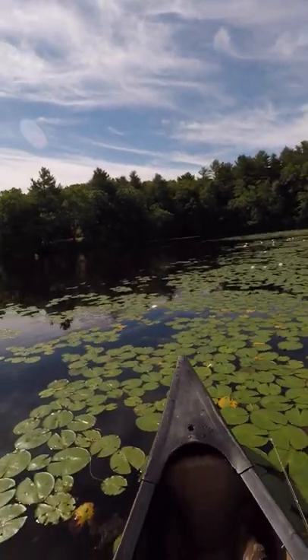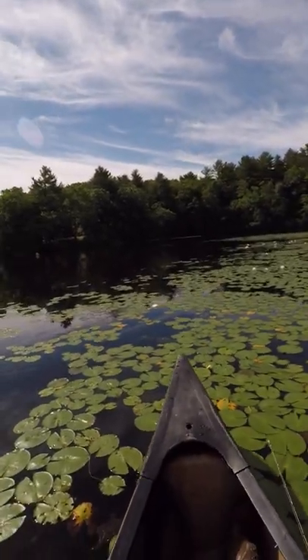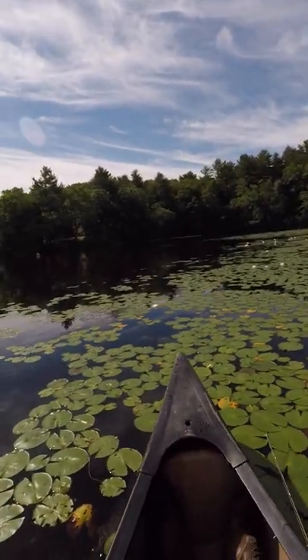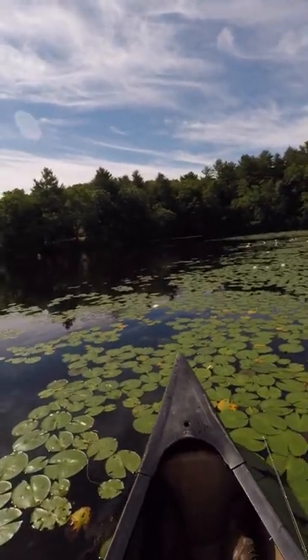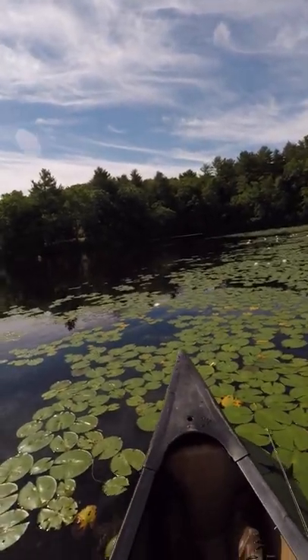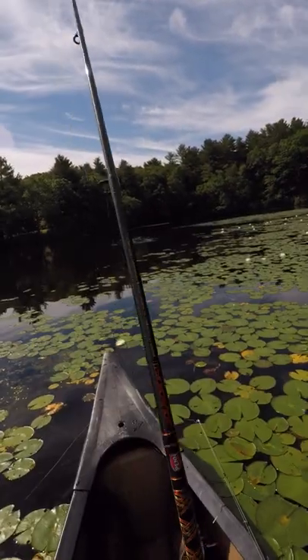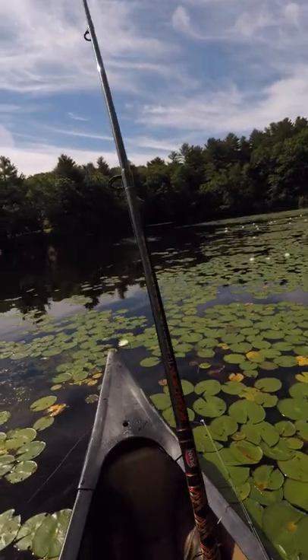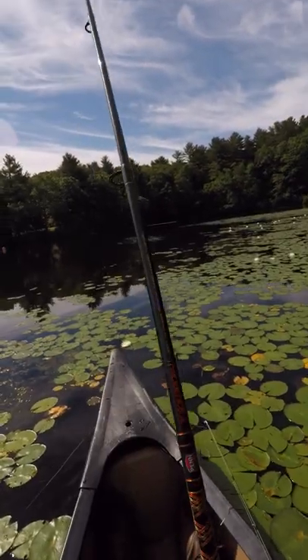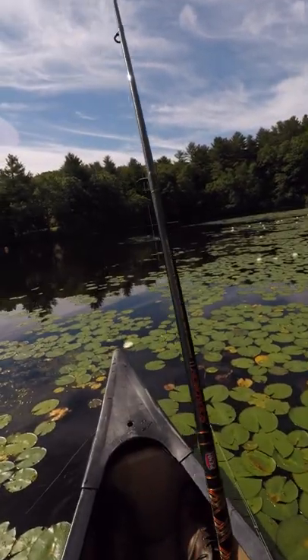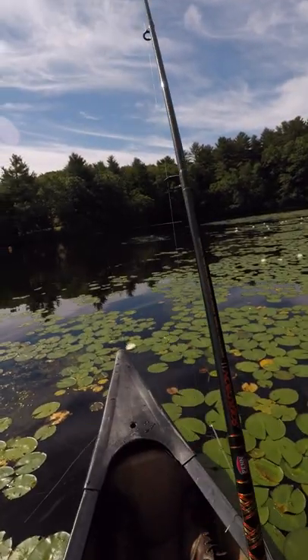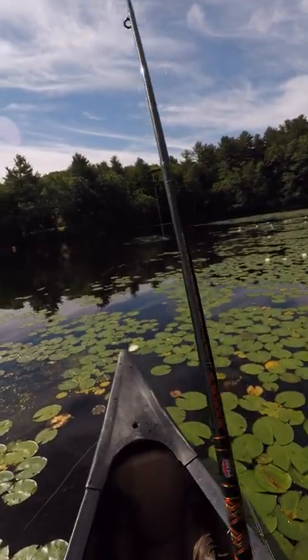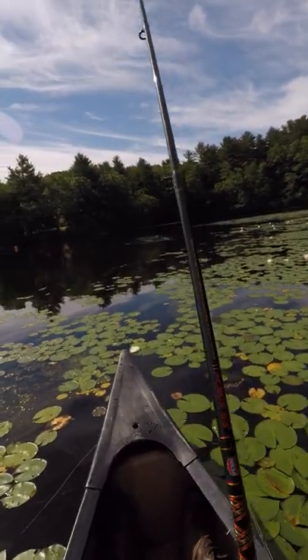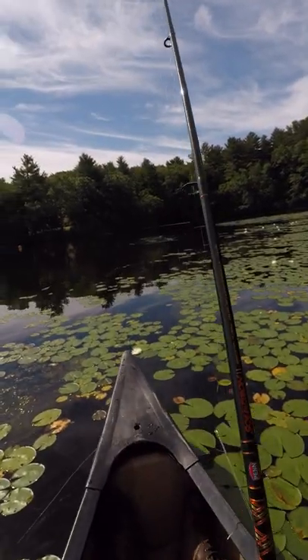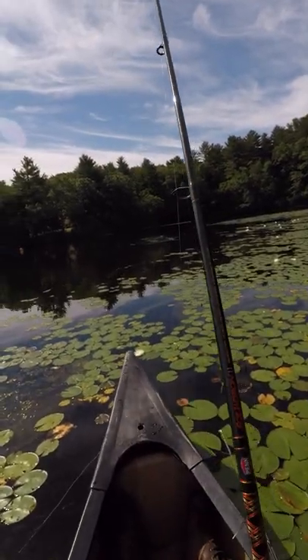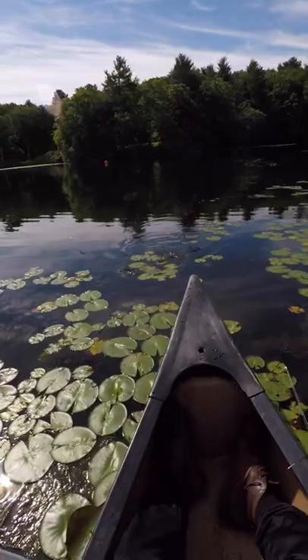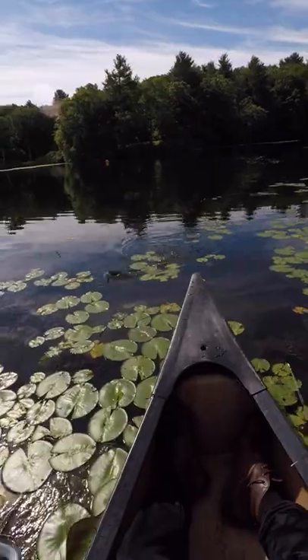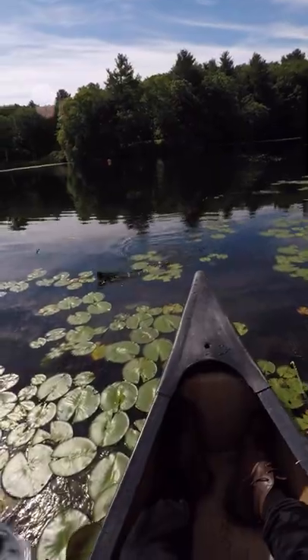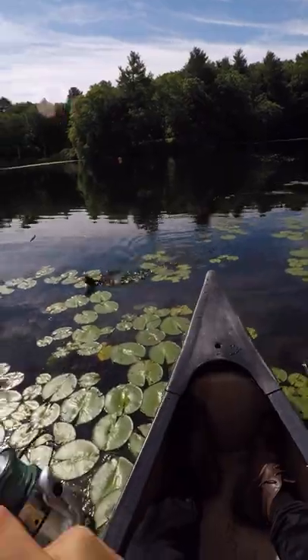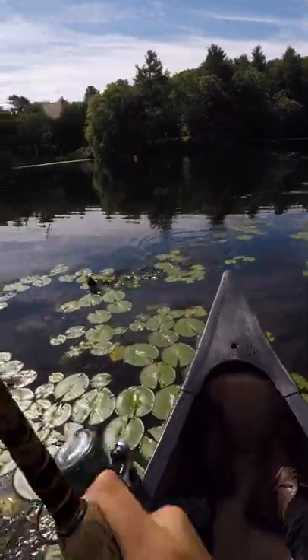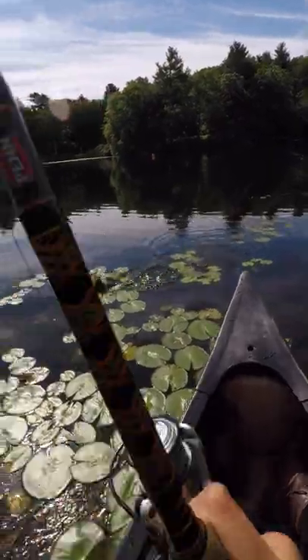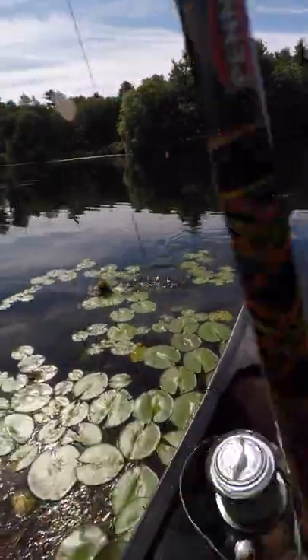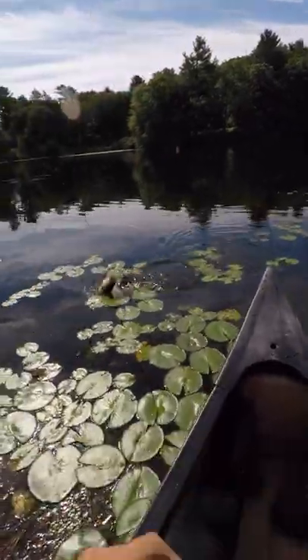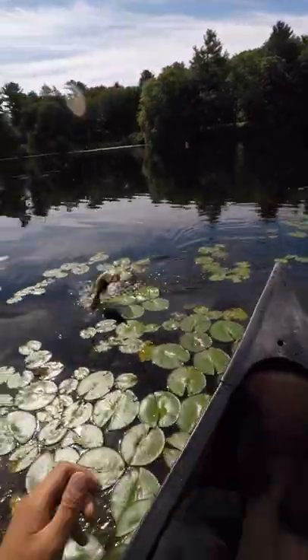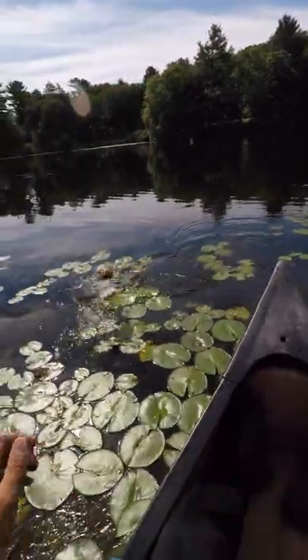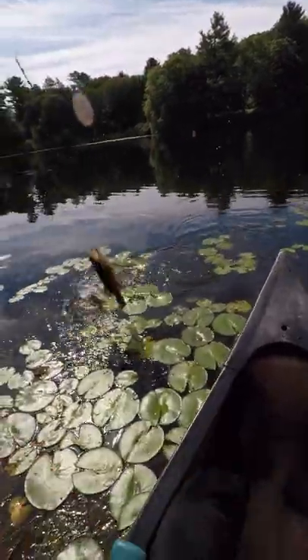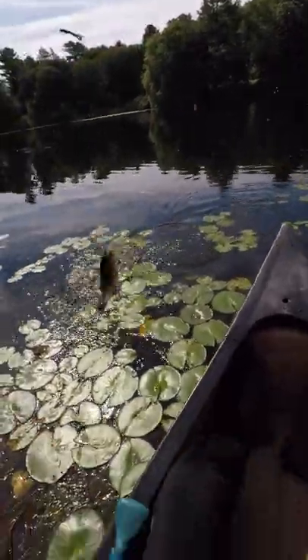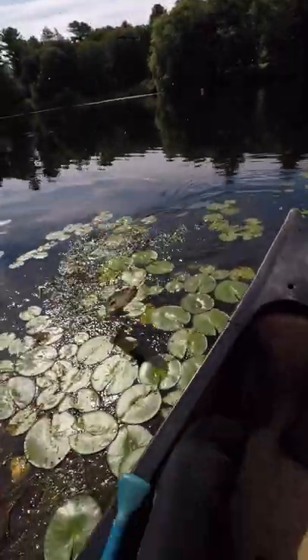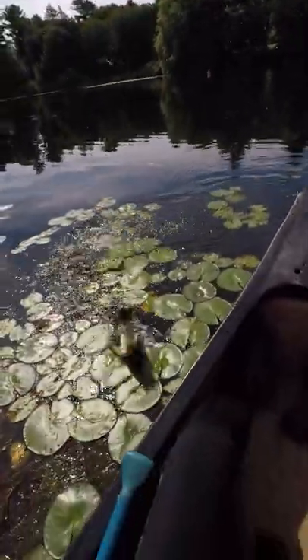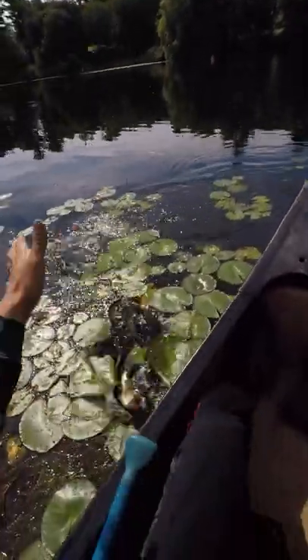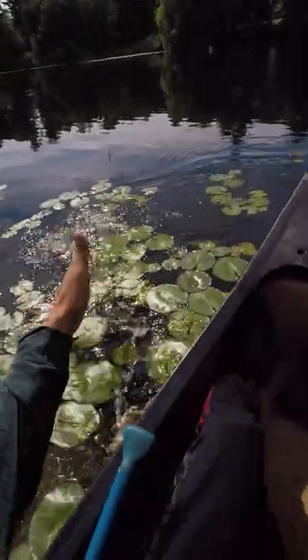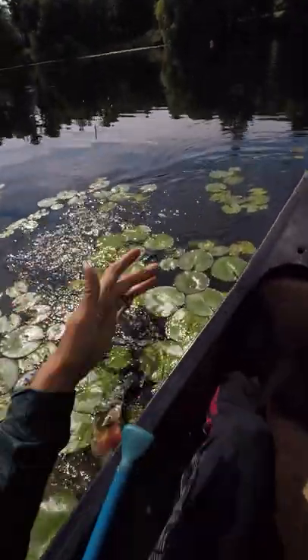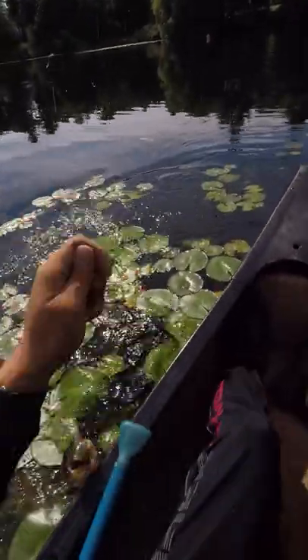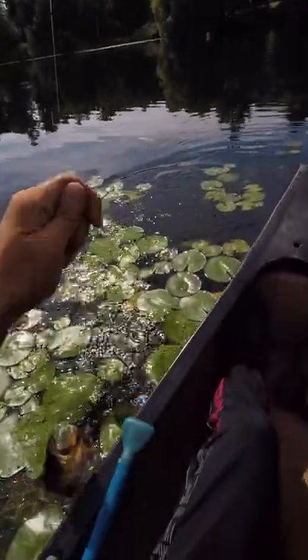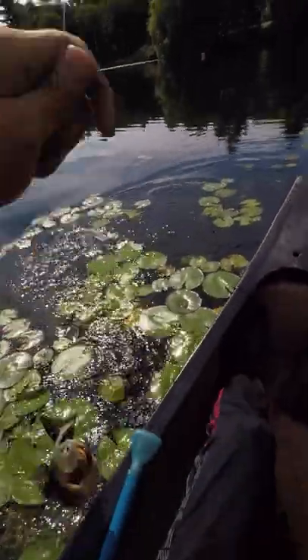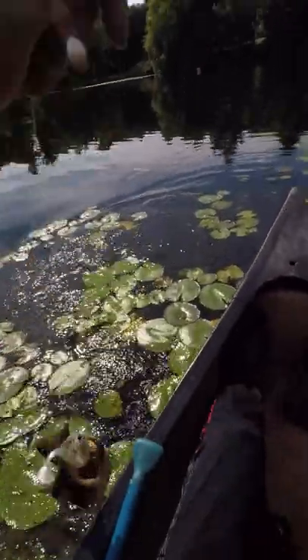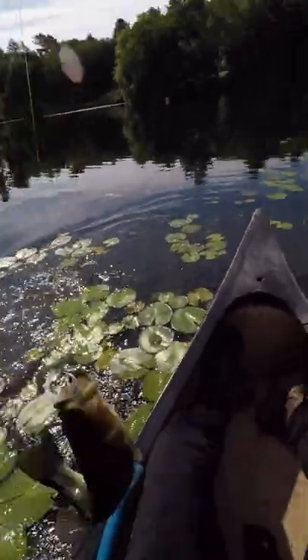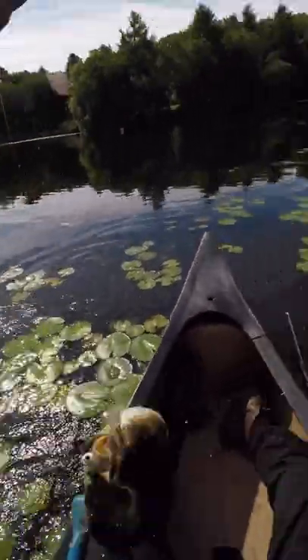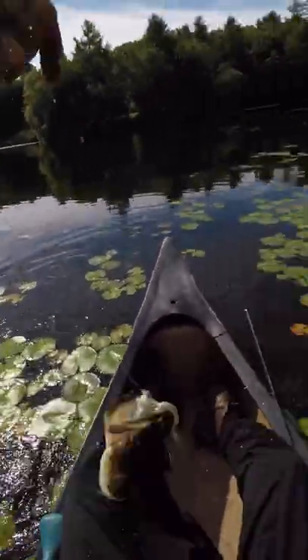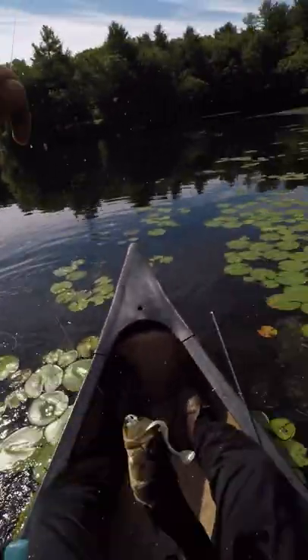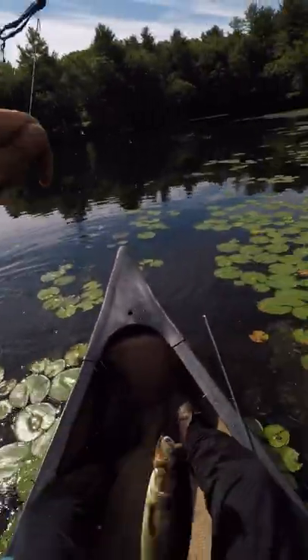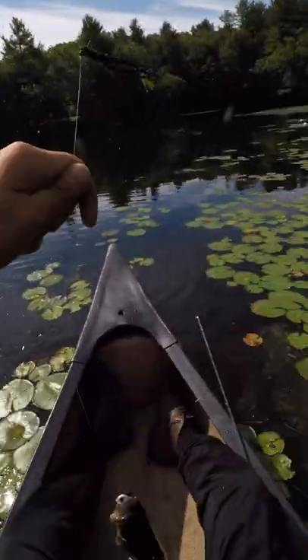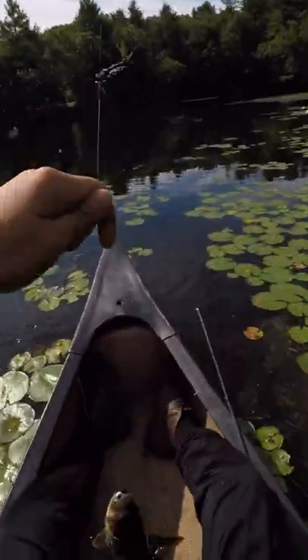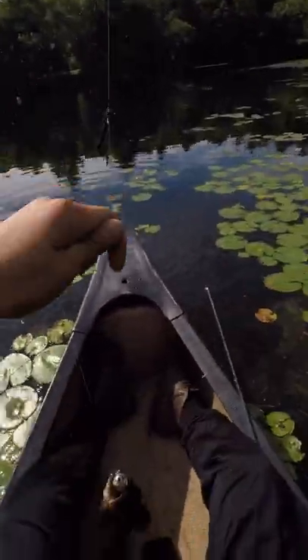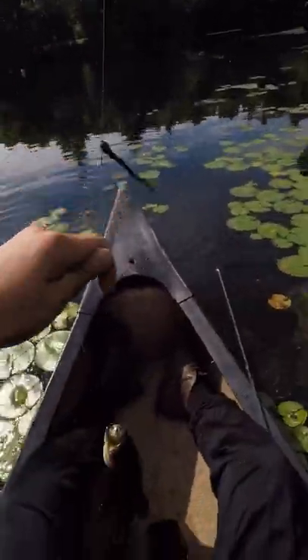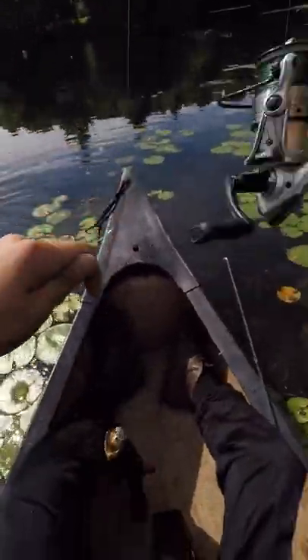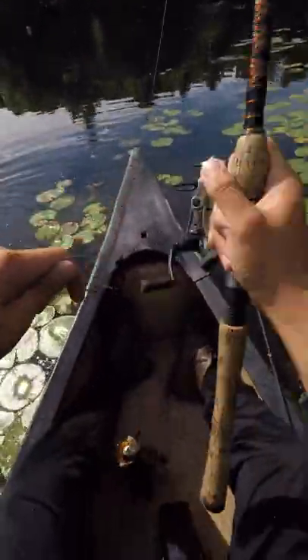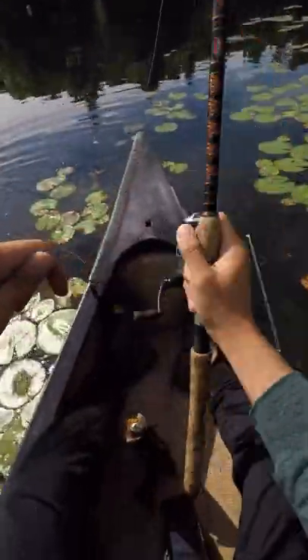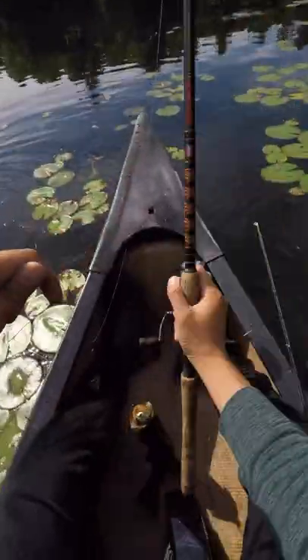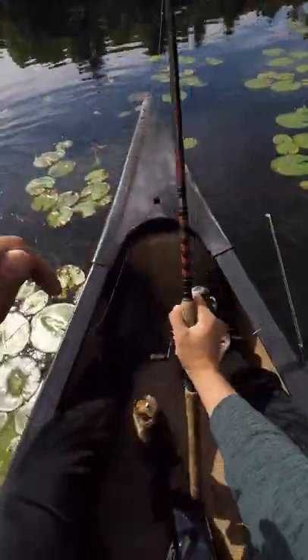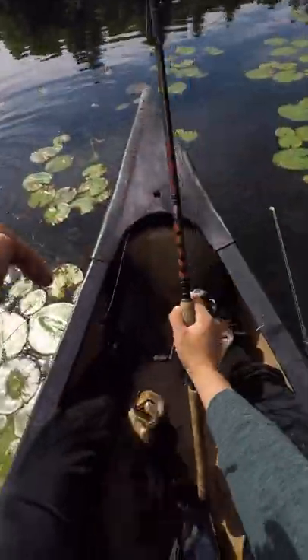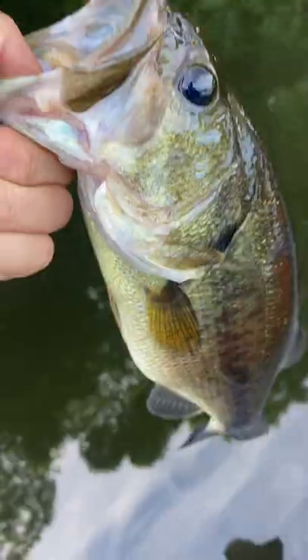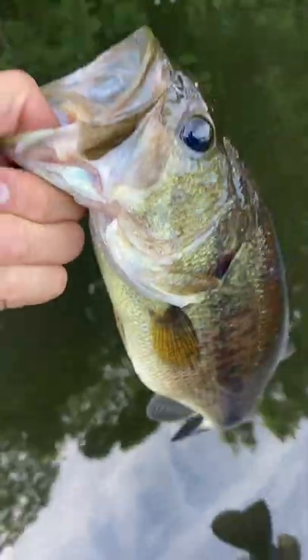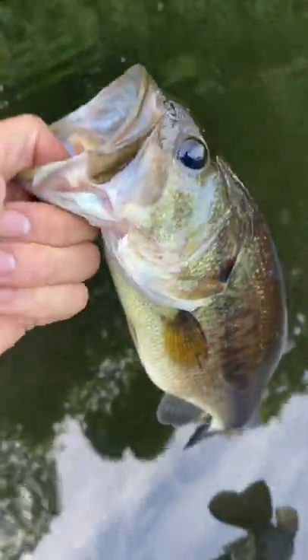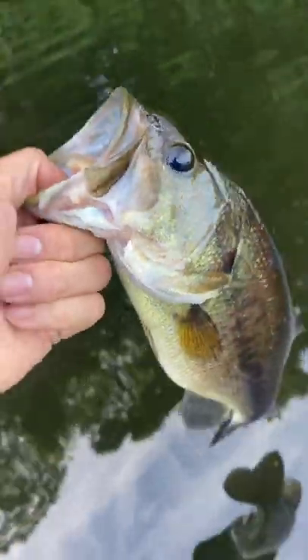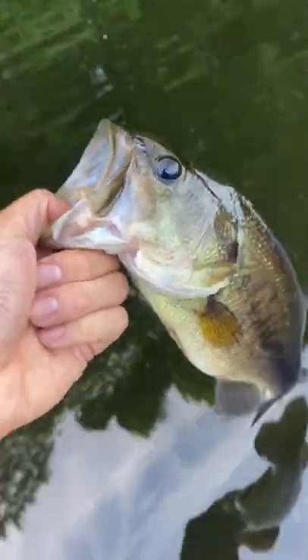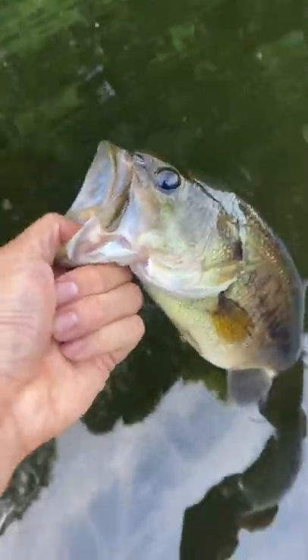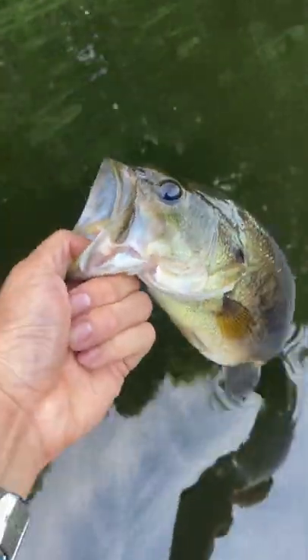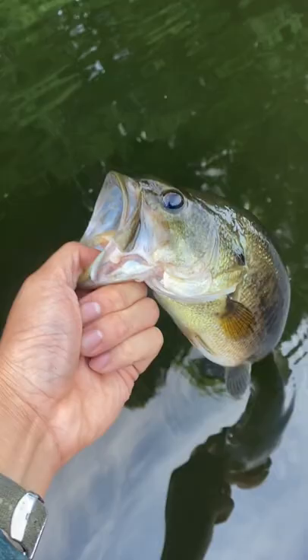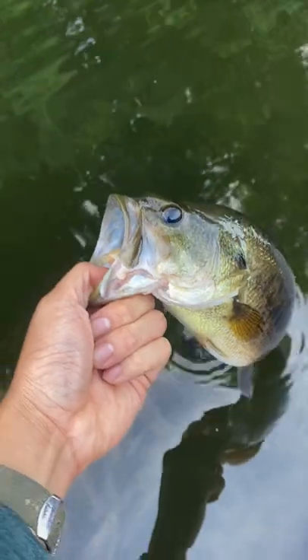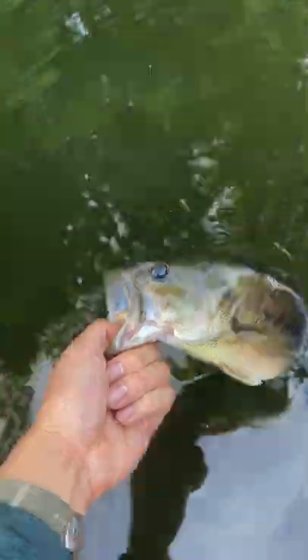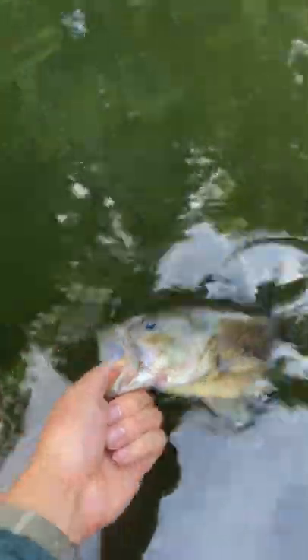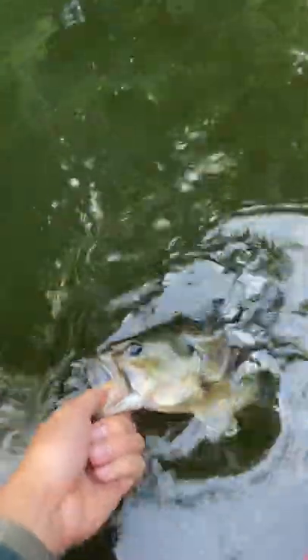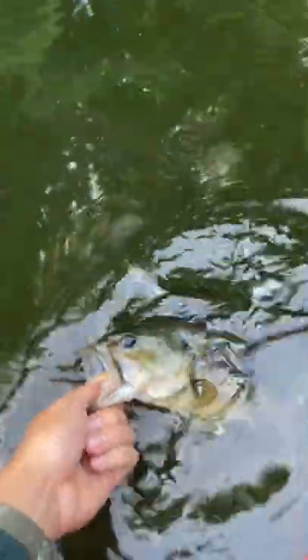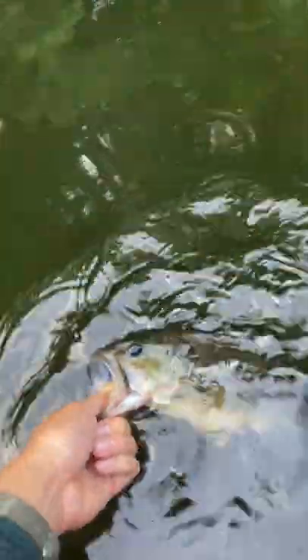Got him. Swimming right at us. Oh, he's going to lose me in the pads. Don't shake me. Nice — nice greenback smoked the Slam Shady on the jig.